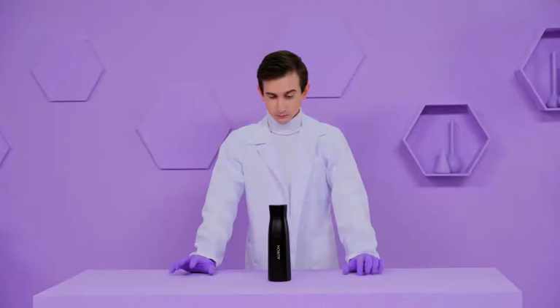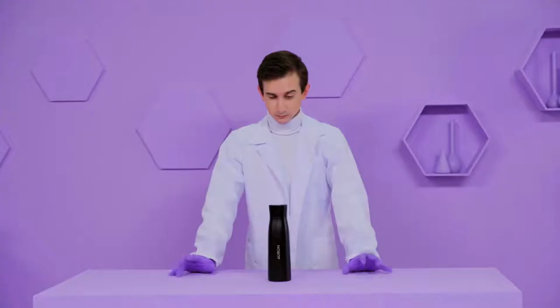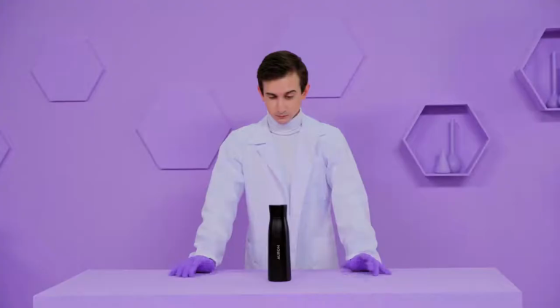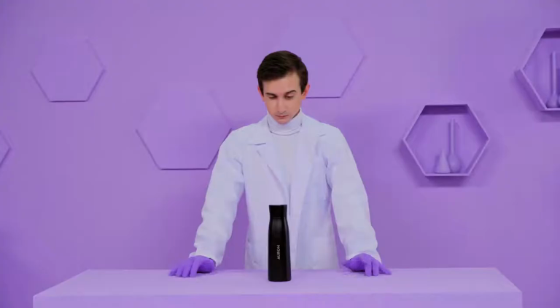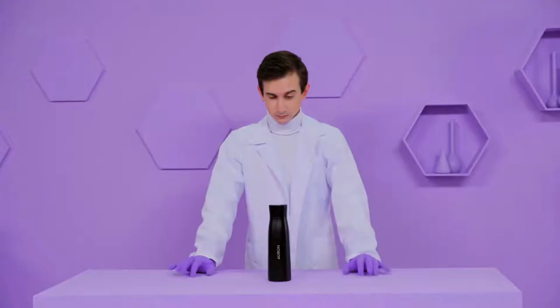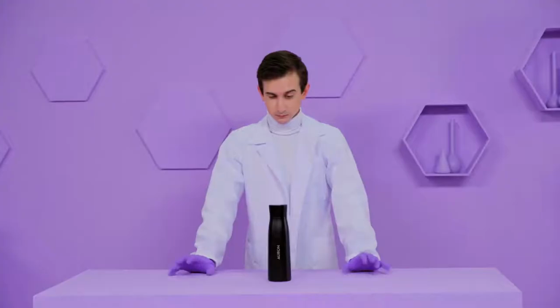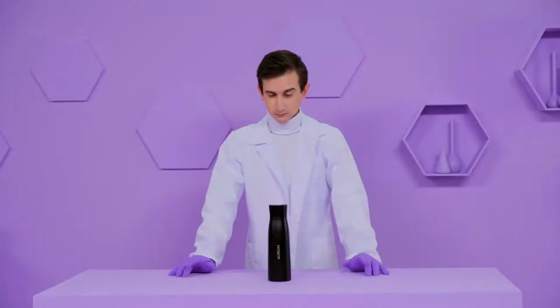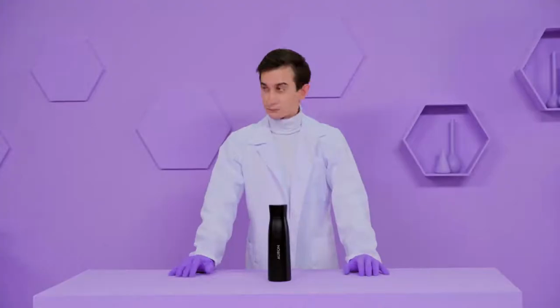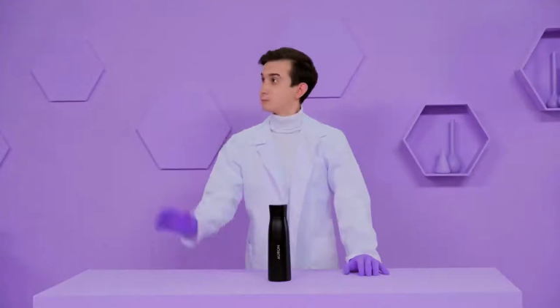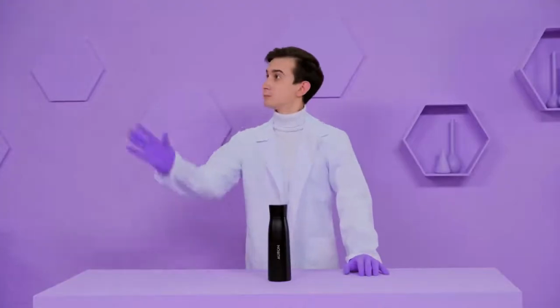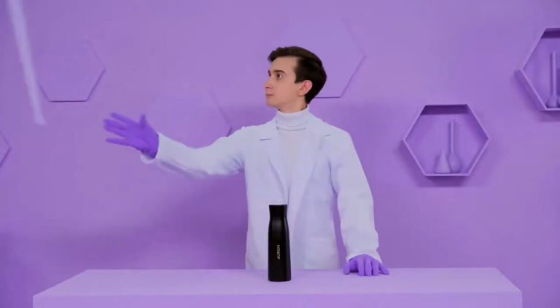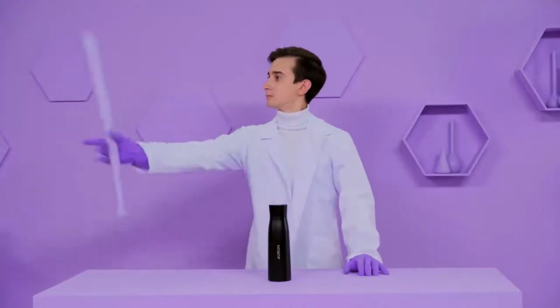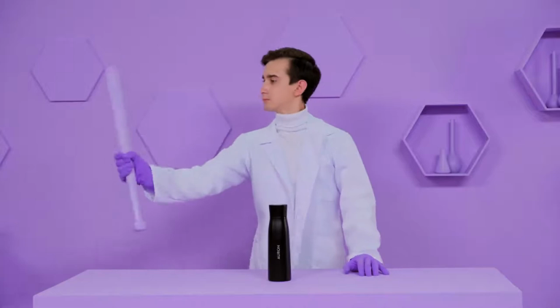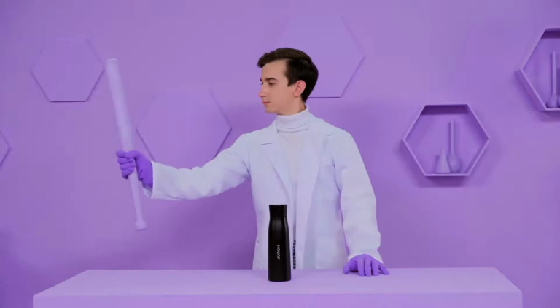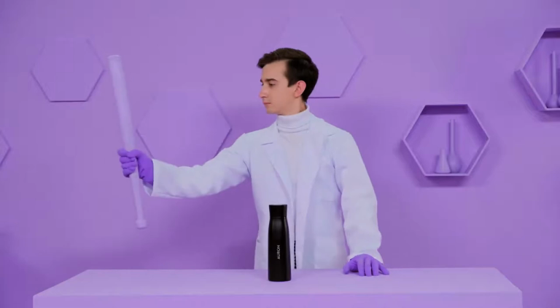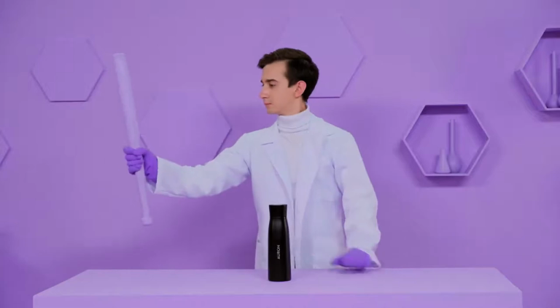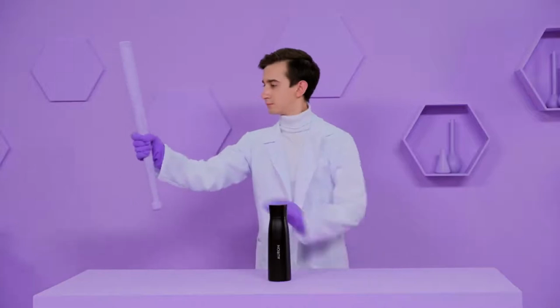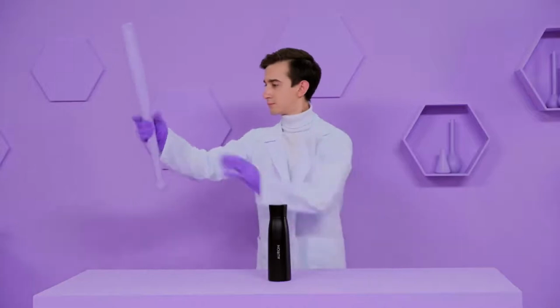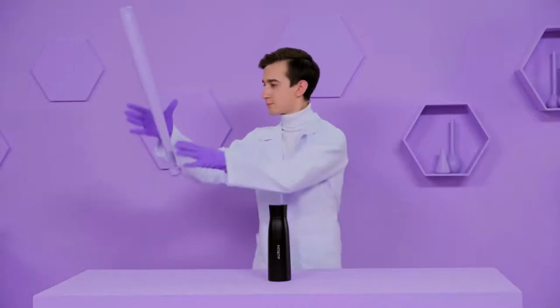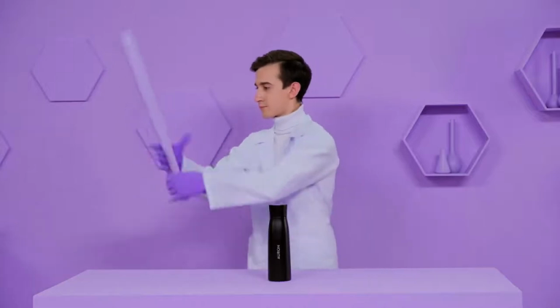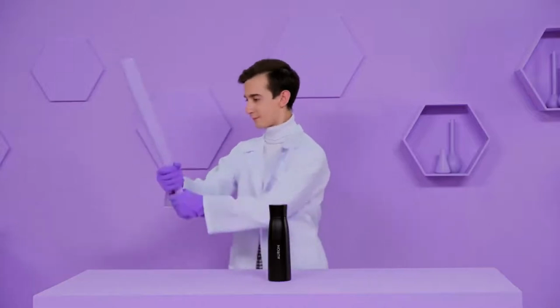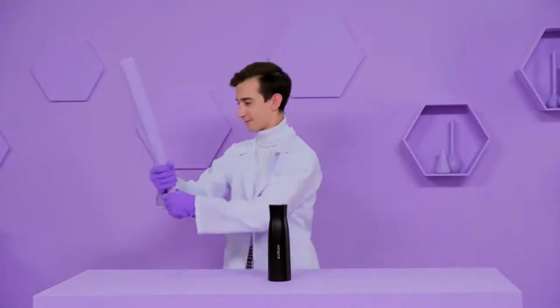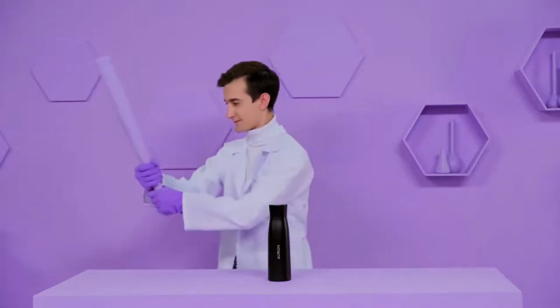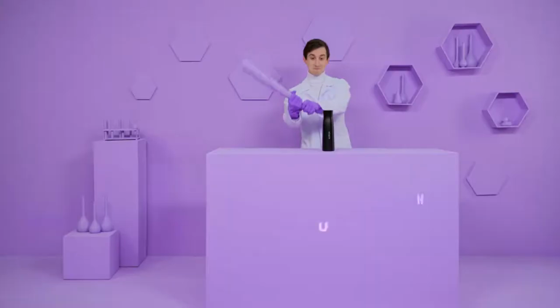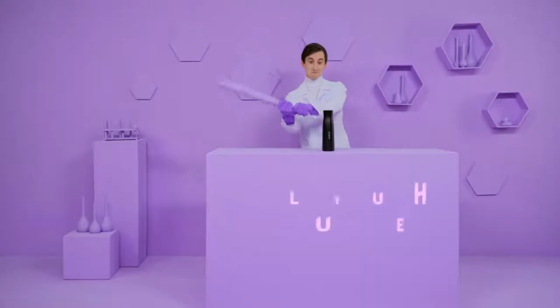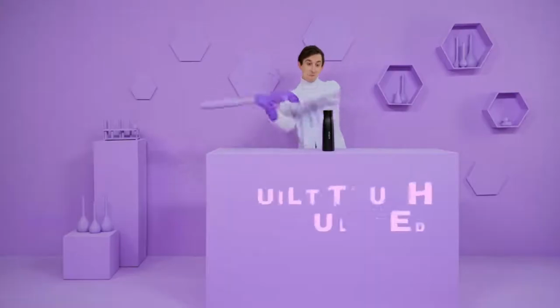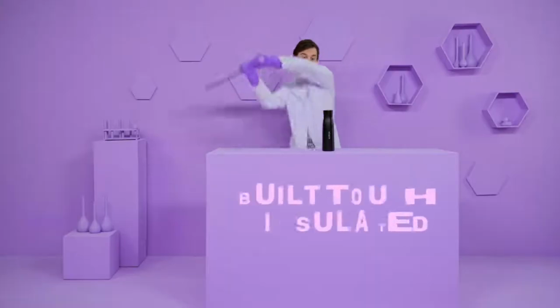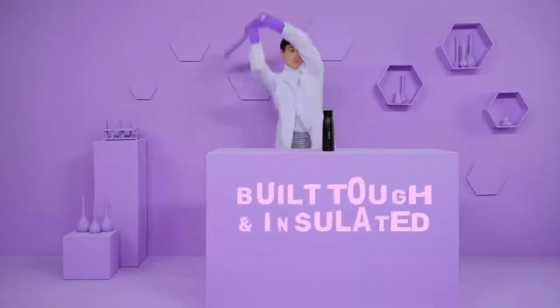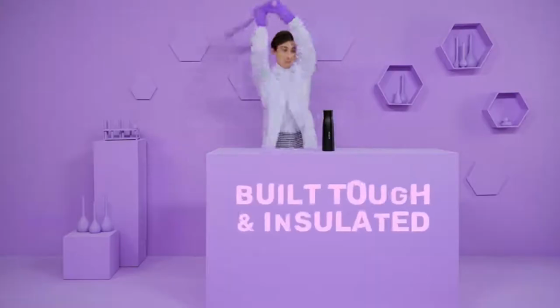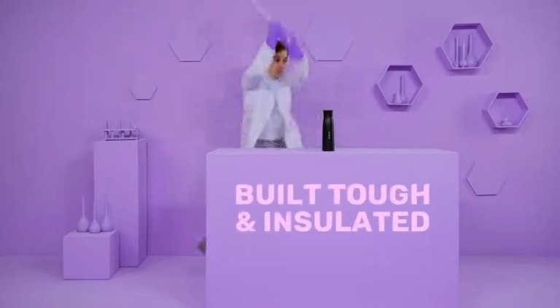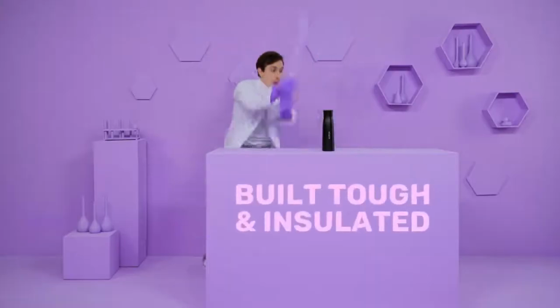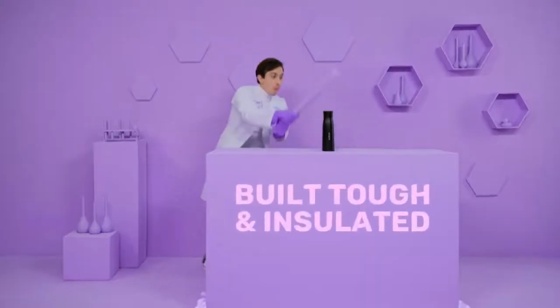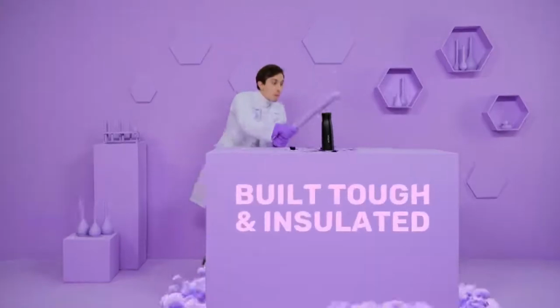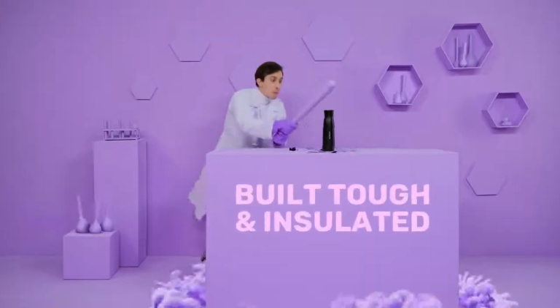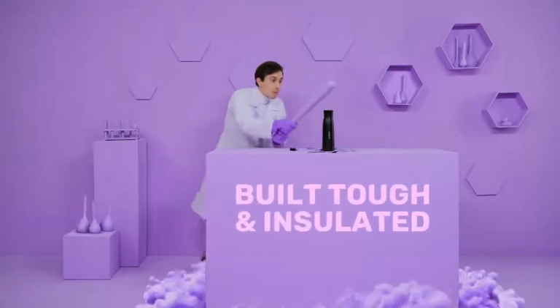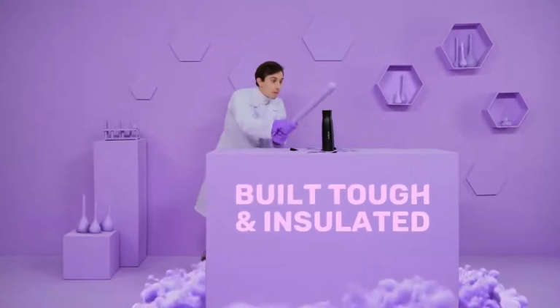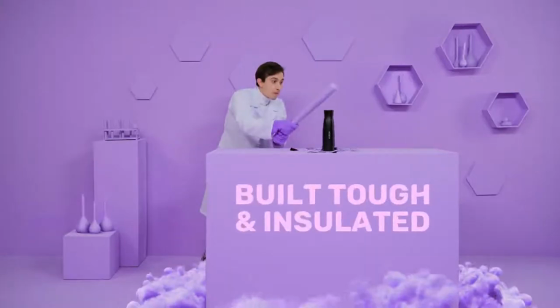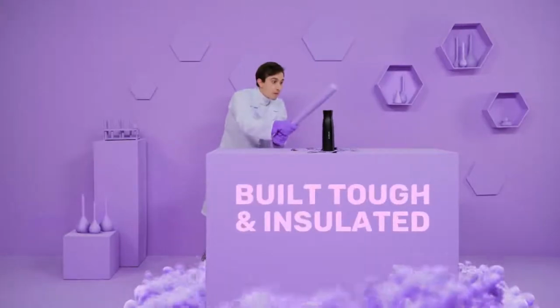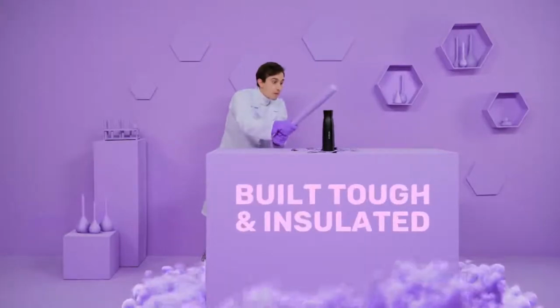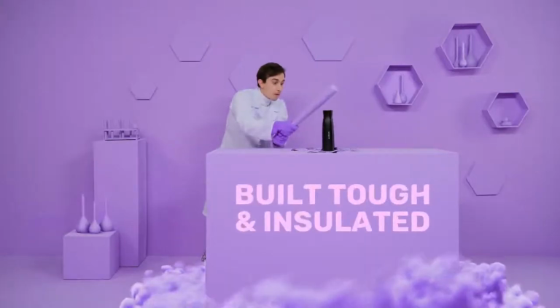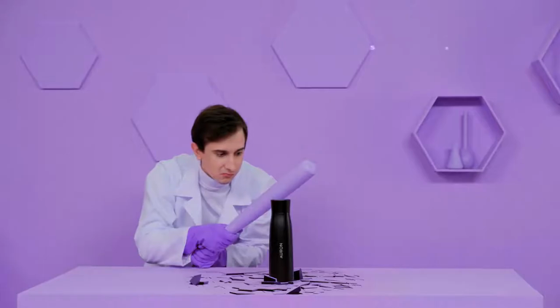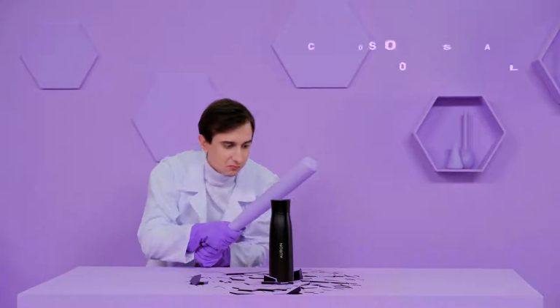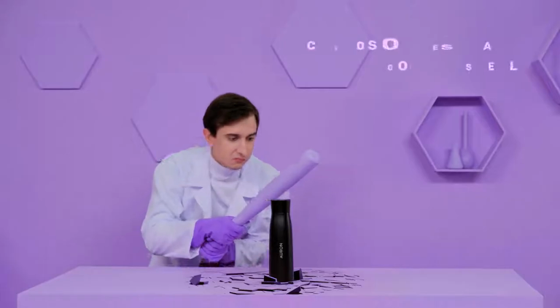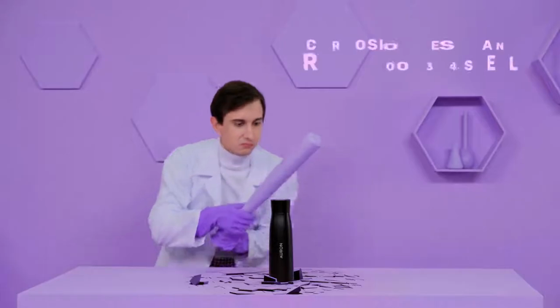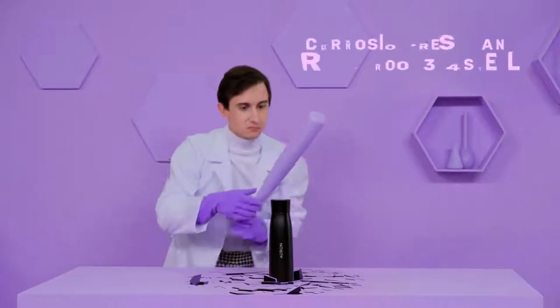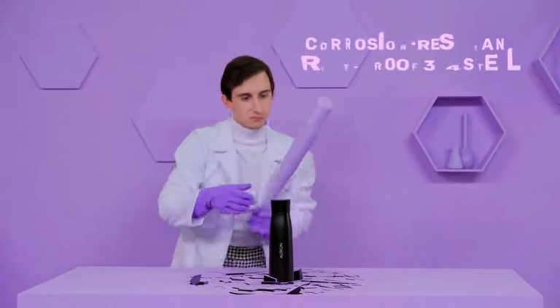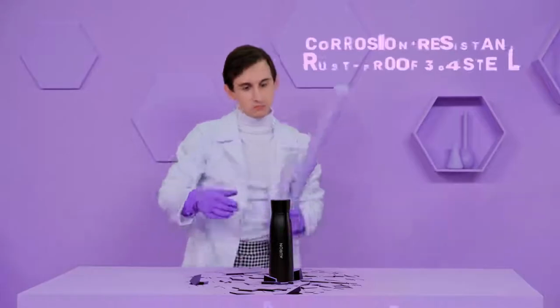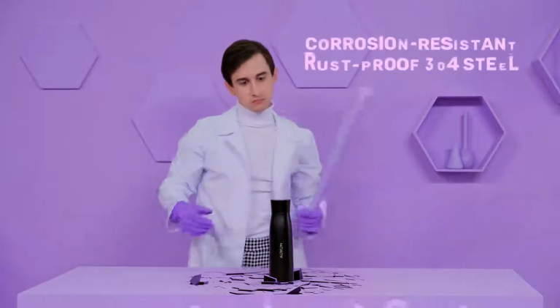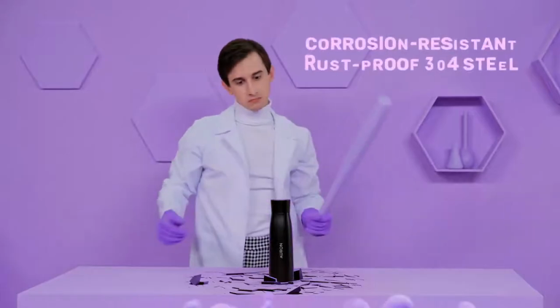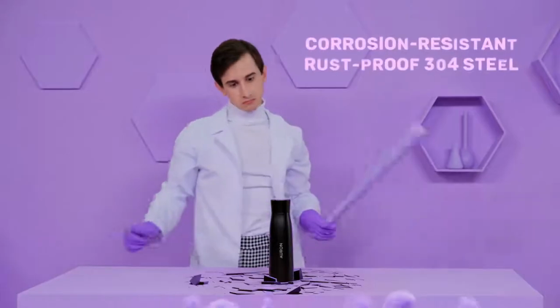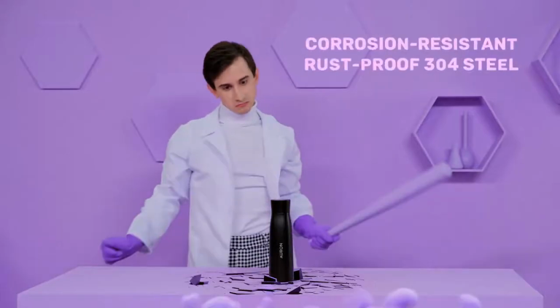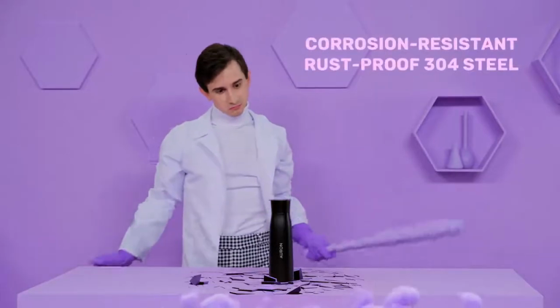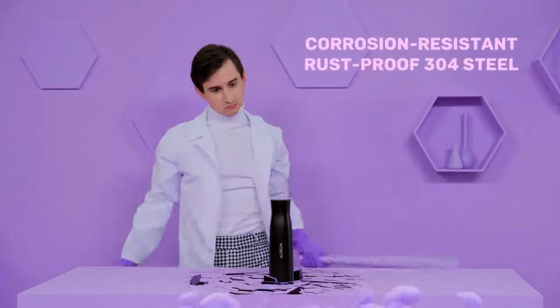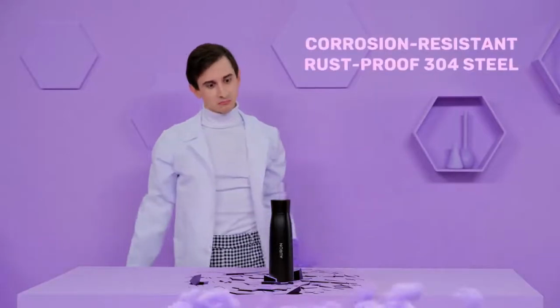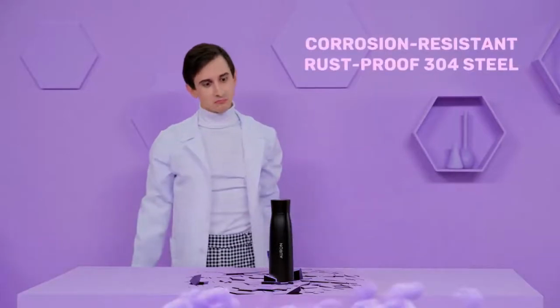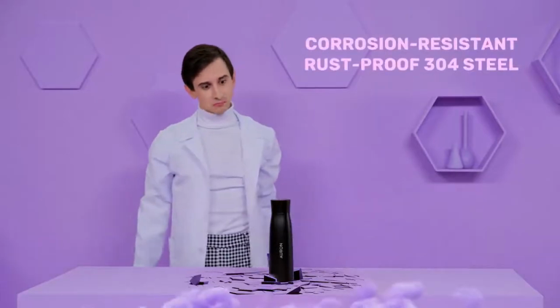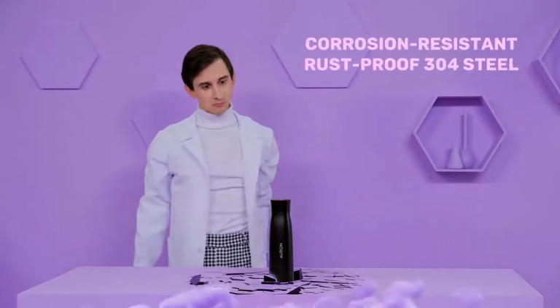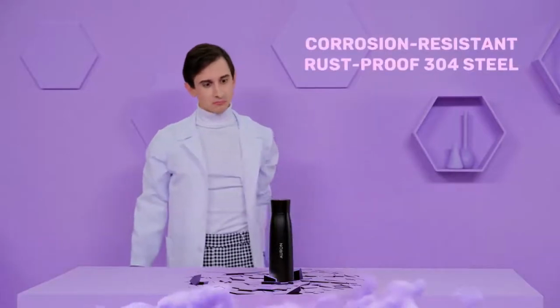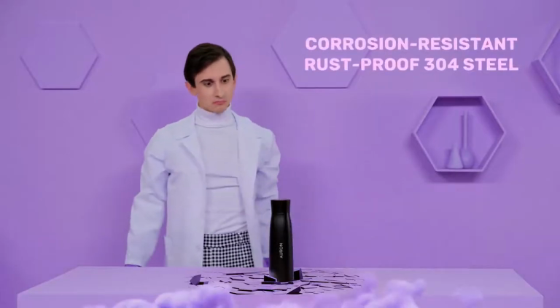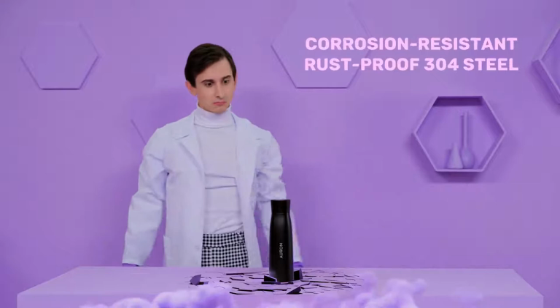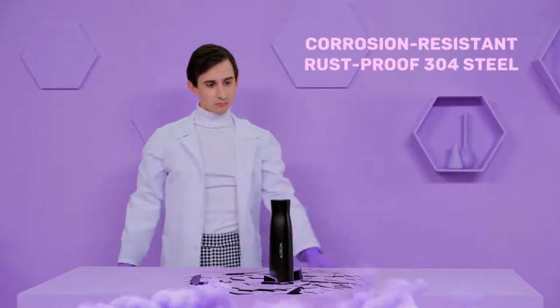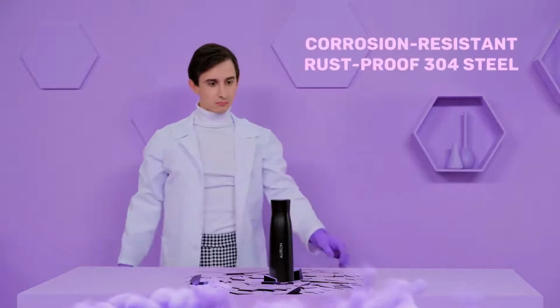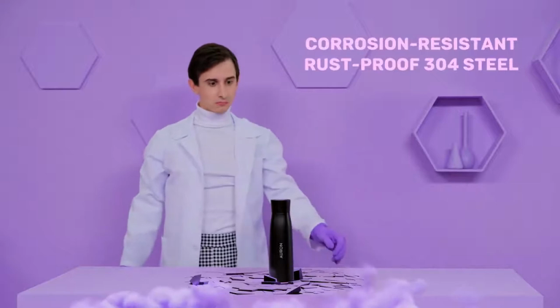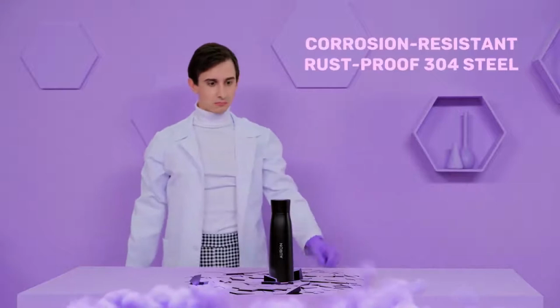Orin is ultra tough and super insulated. It's made from corrosion-resistant and rust-proof 304 steel.